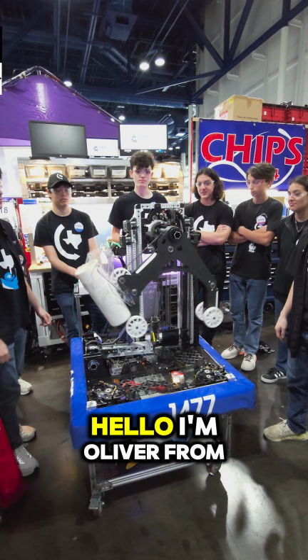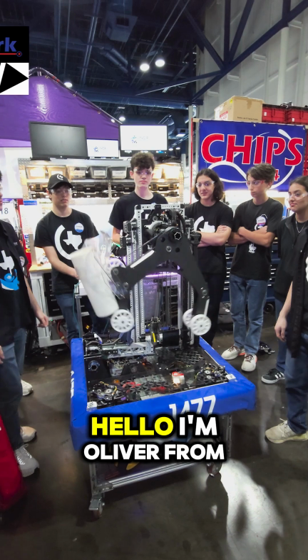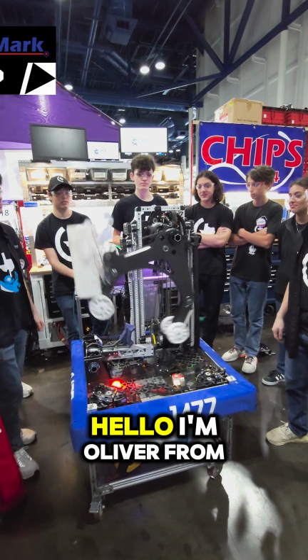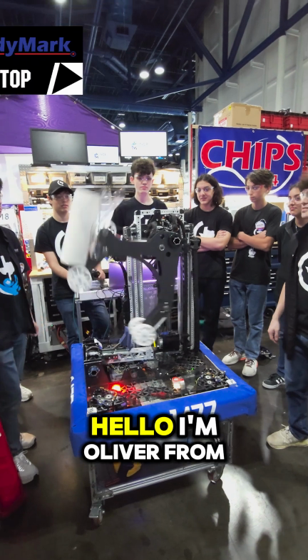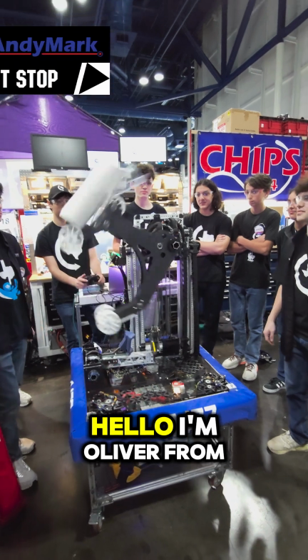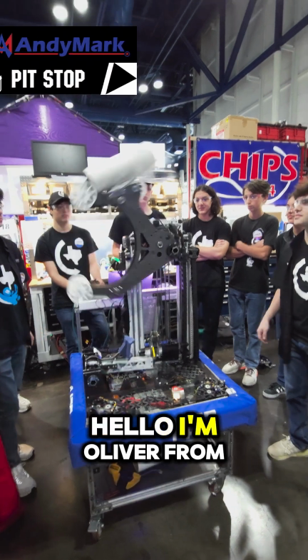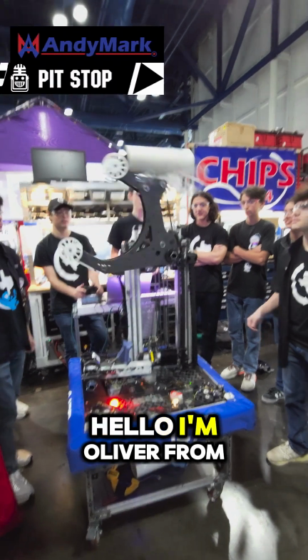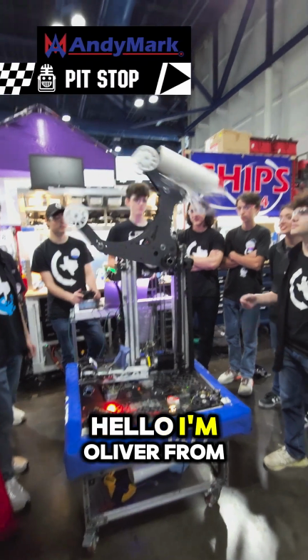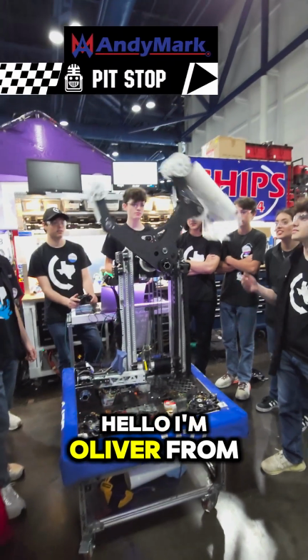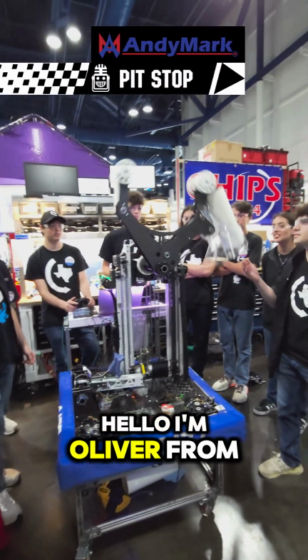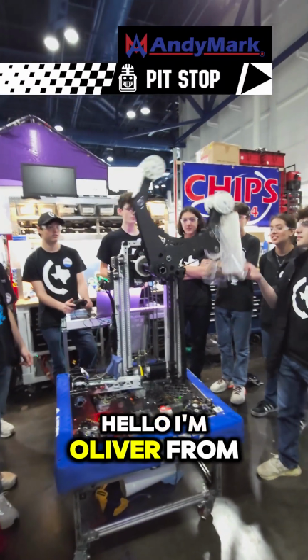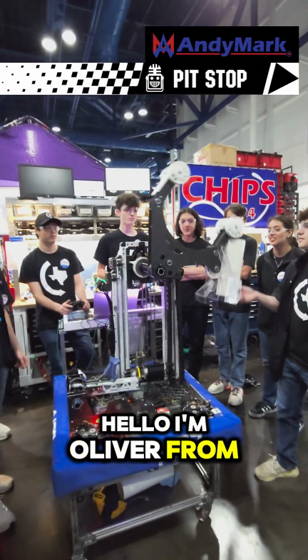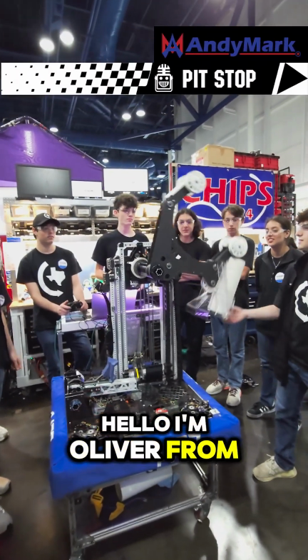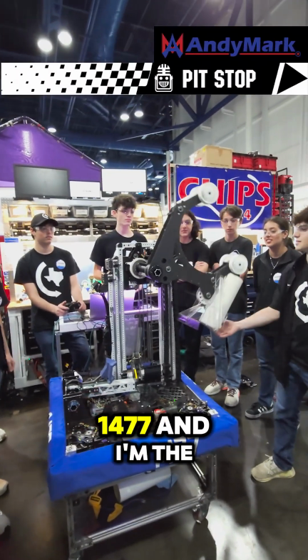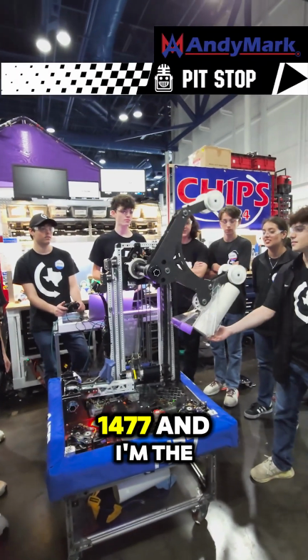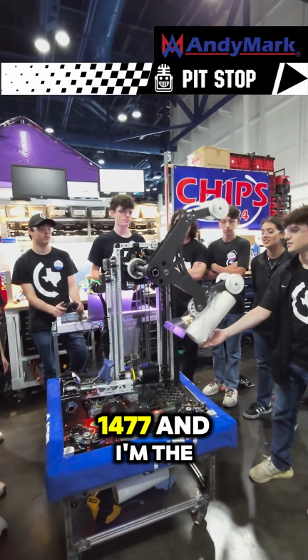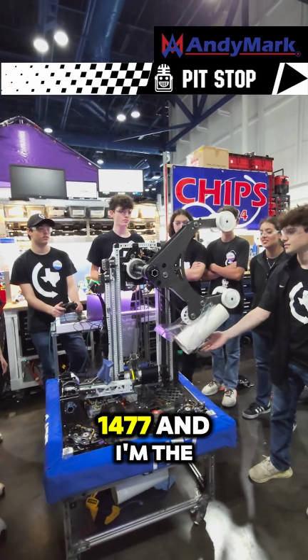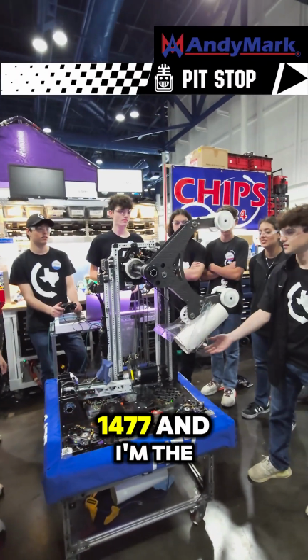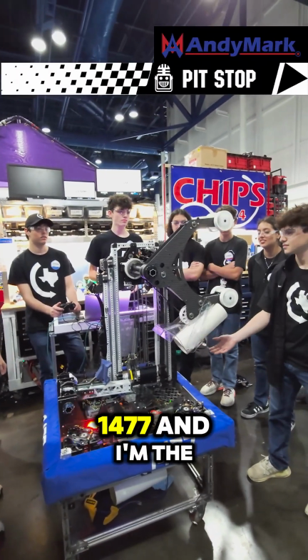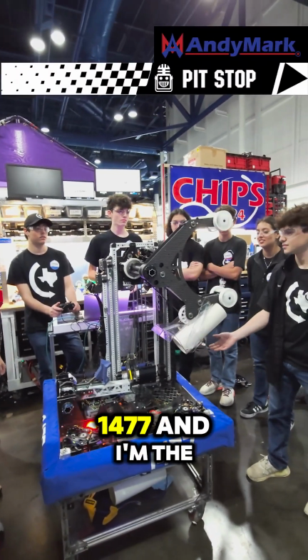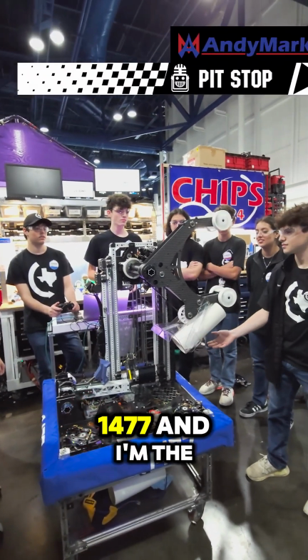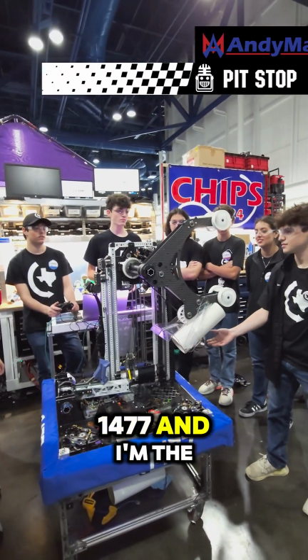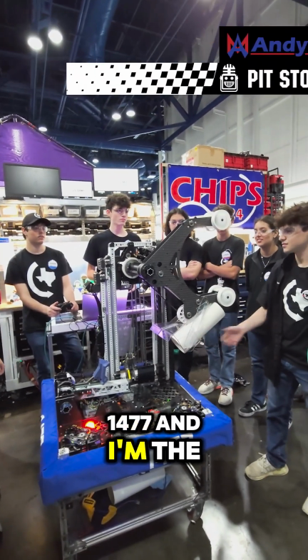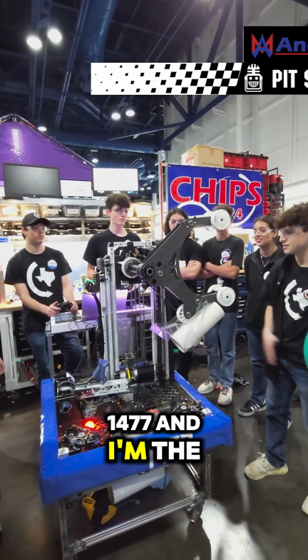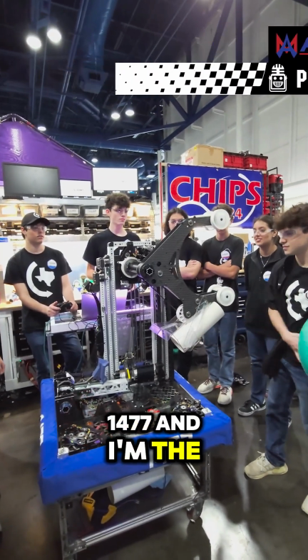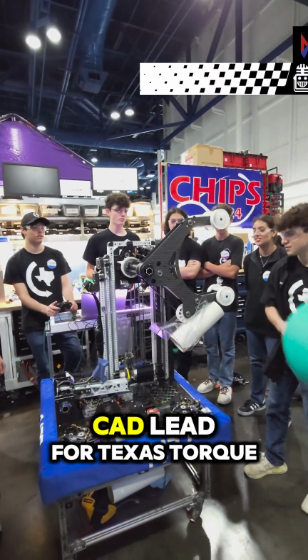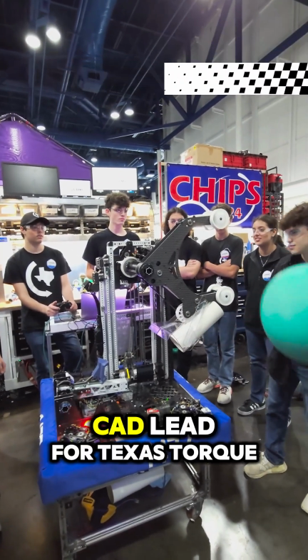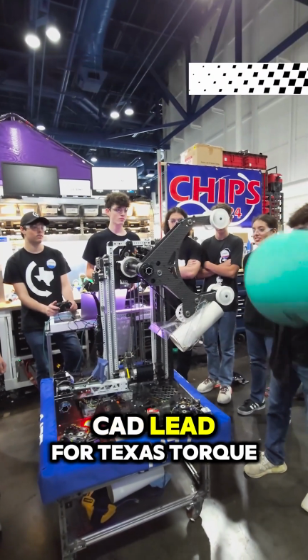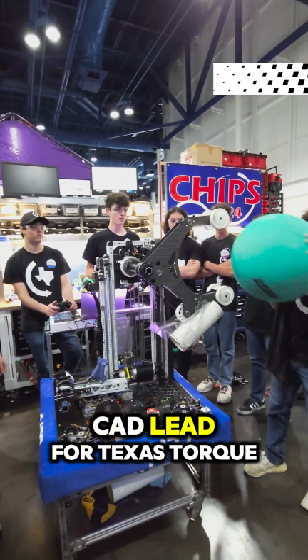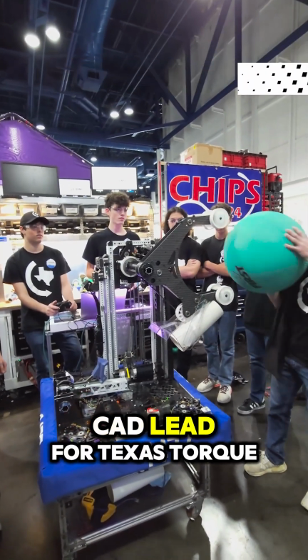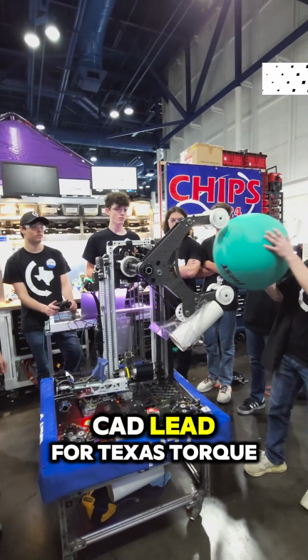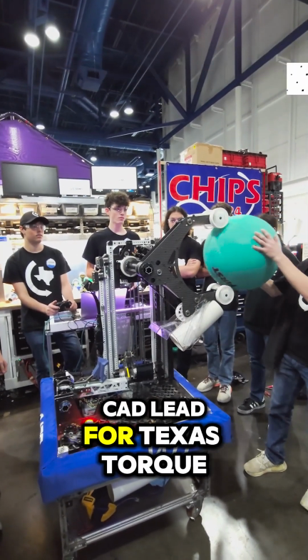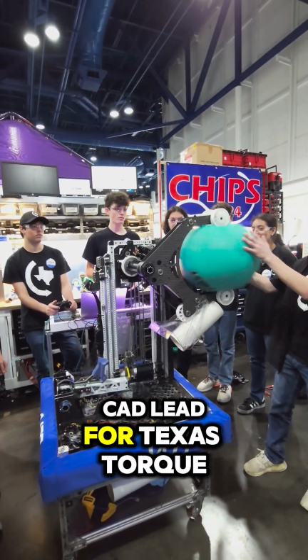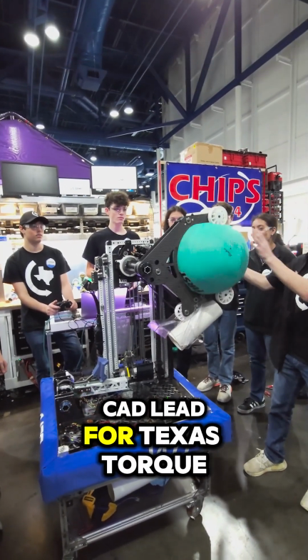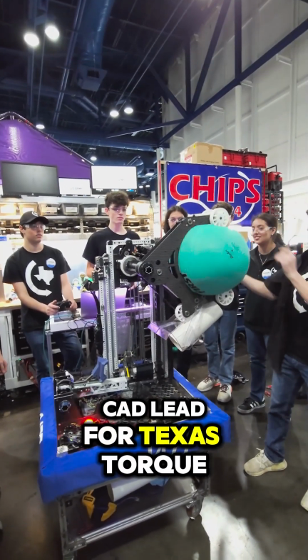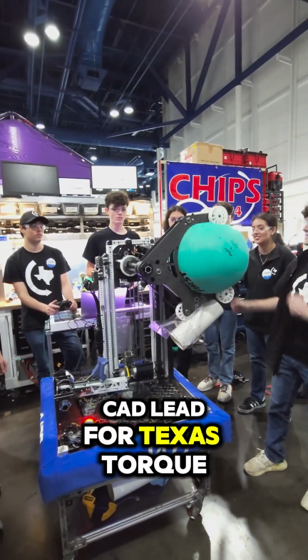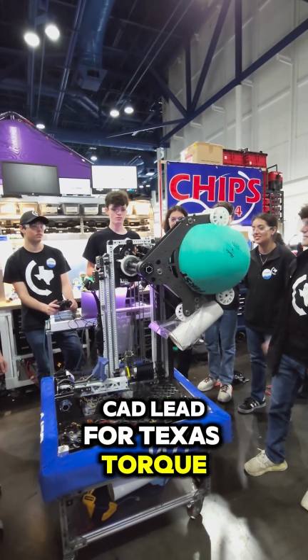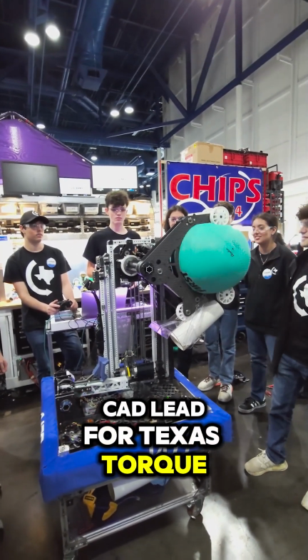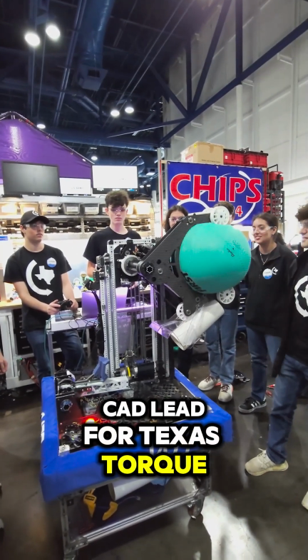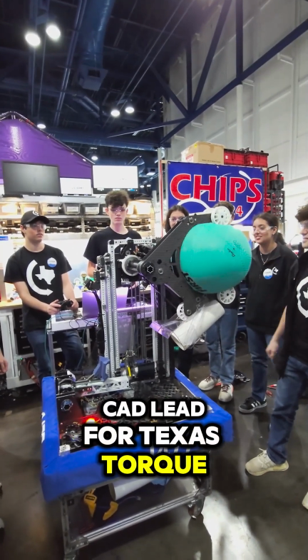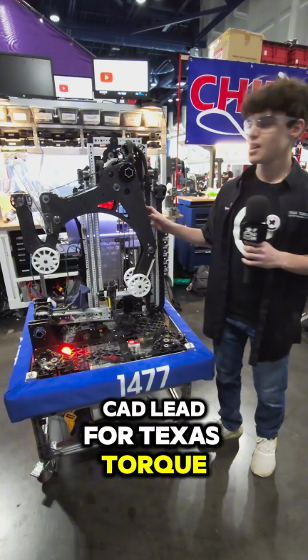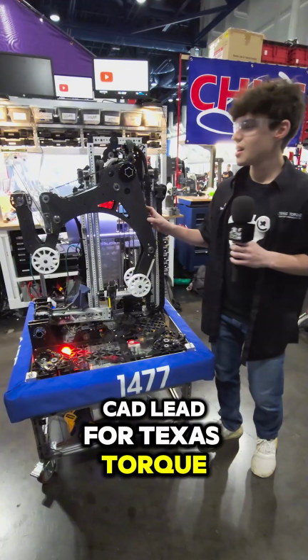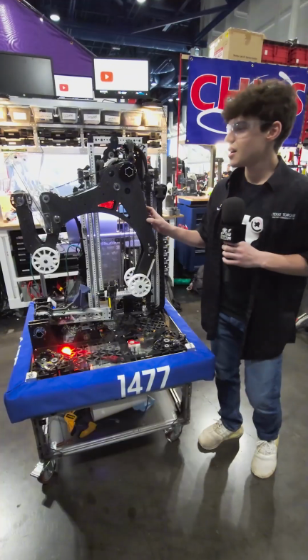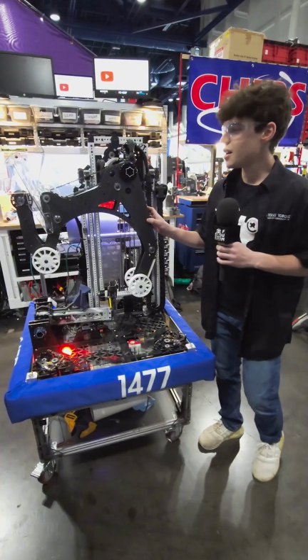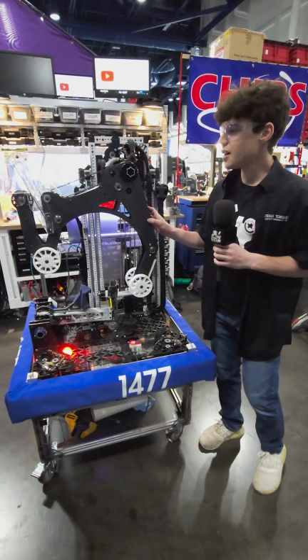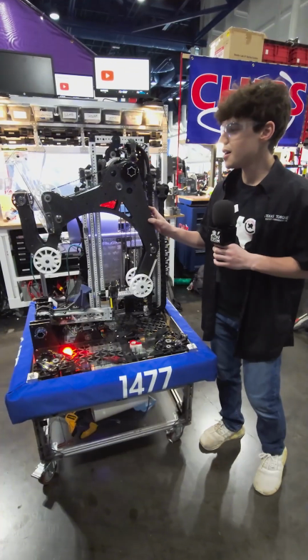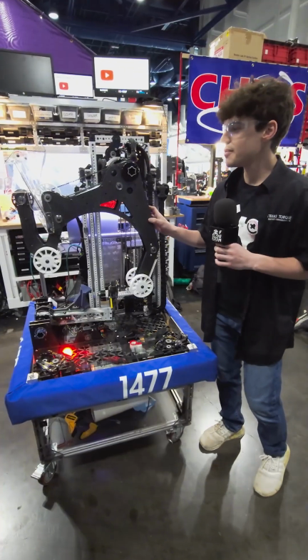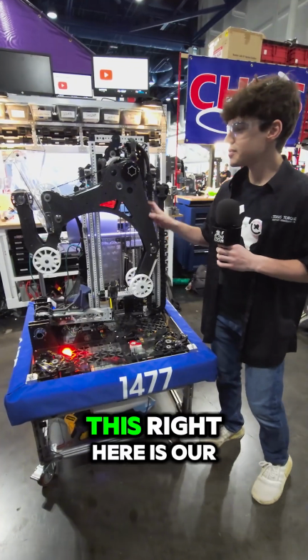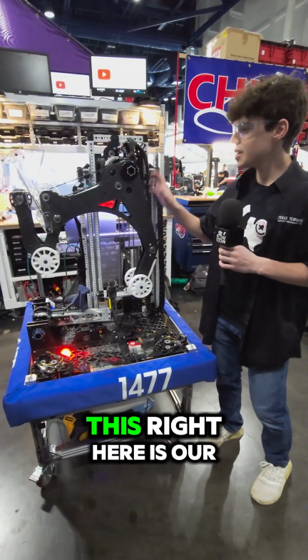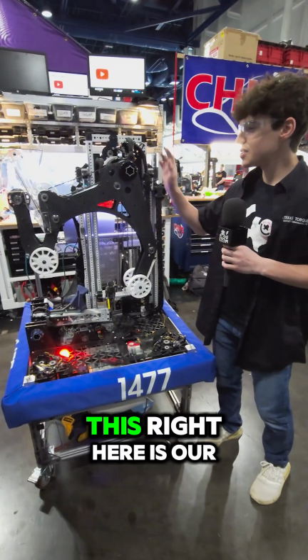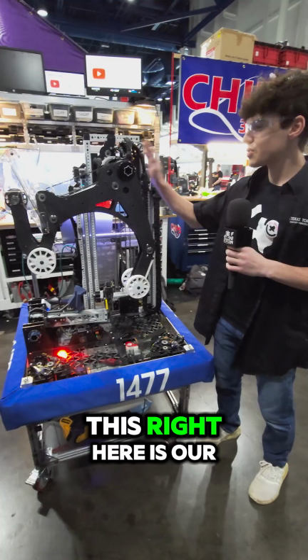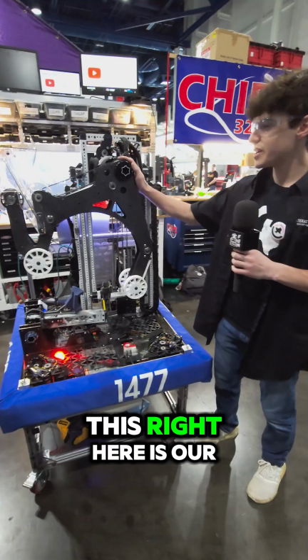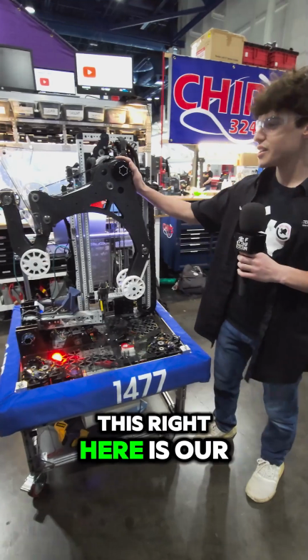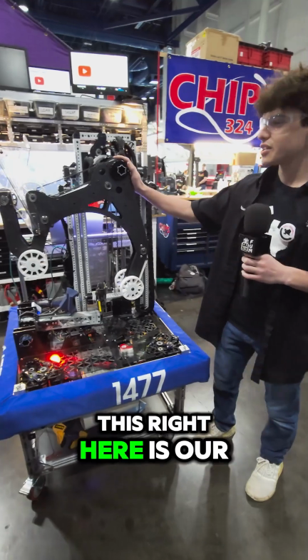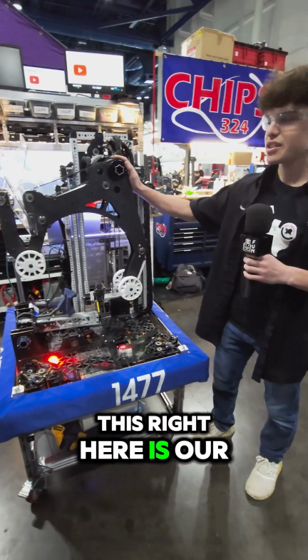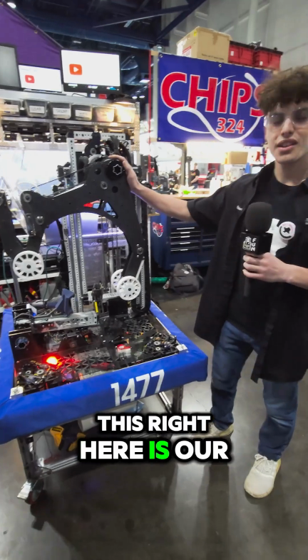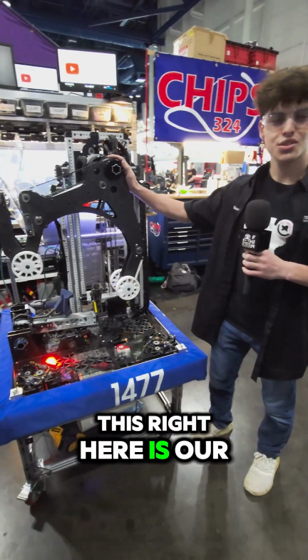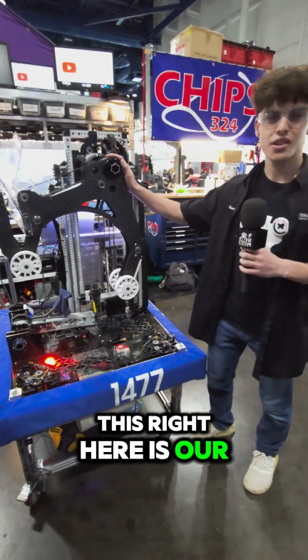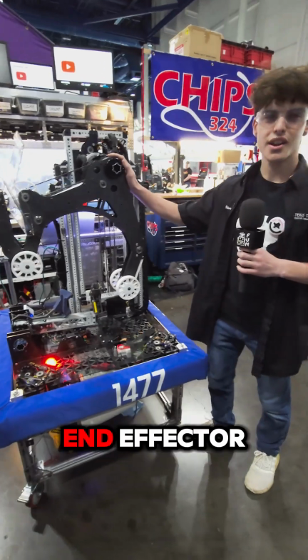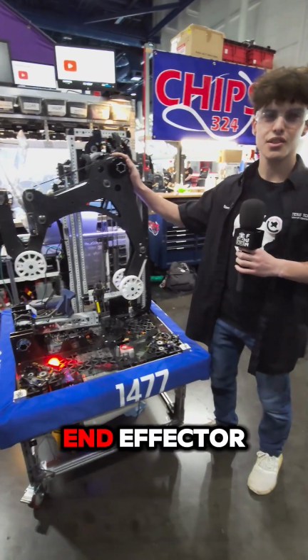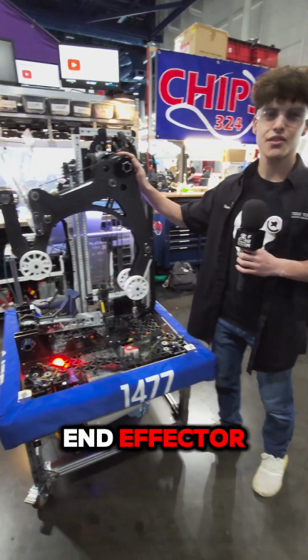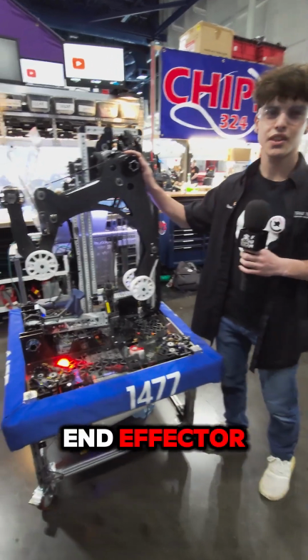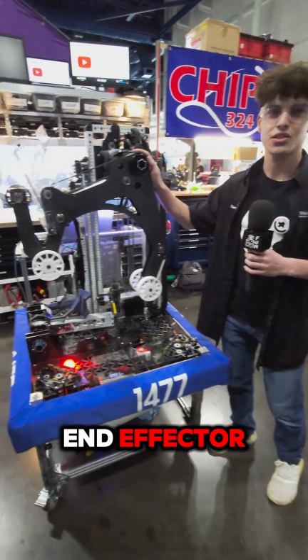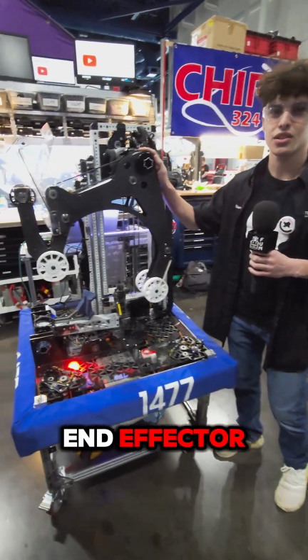Hello, I'm Oliver from 1477, and I'm the CAD lead for Texas Torque. This right here is our end effector.